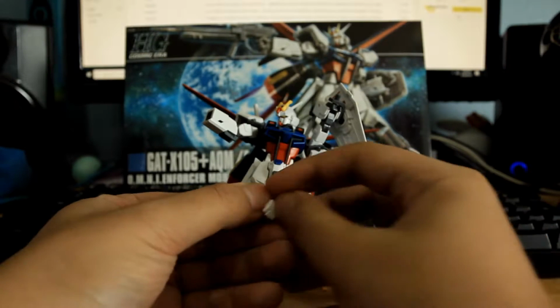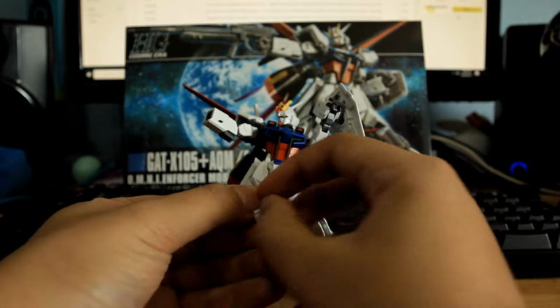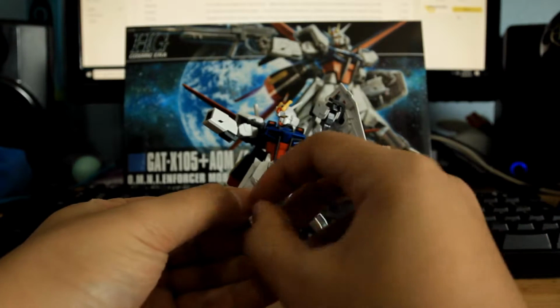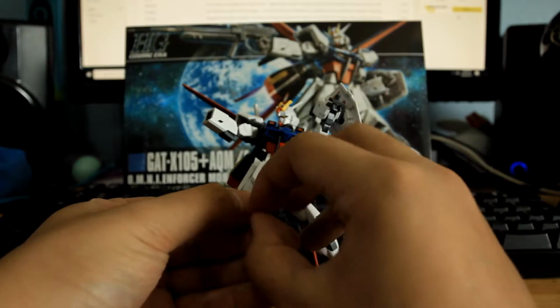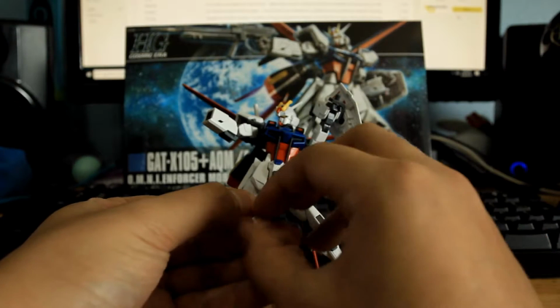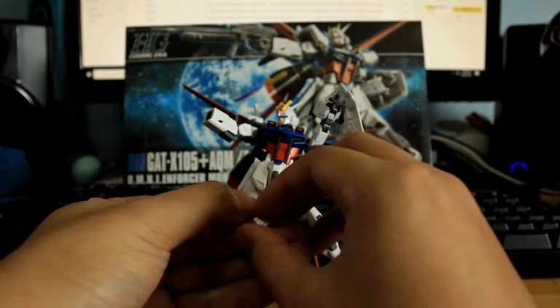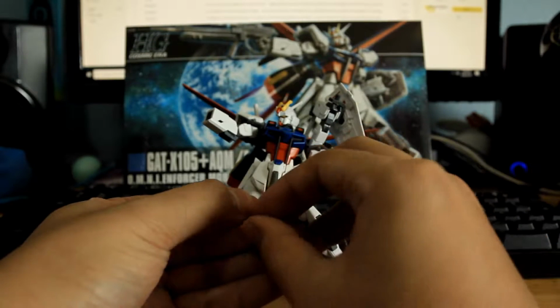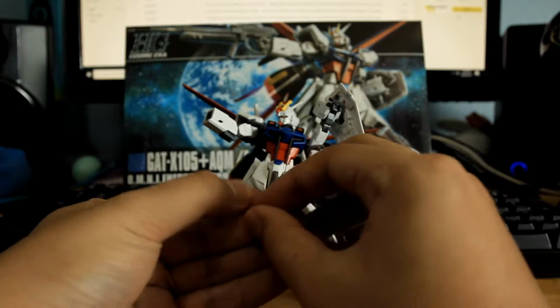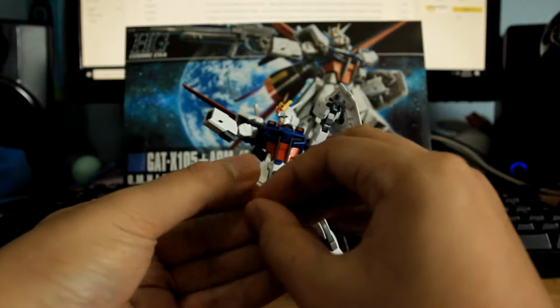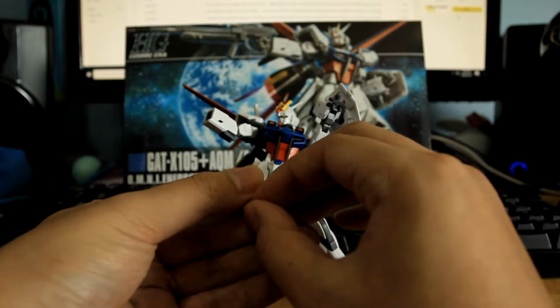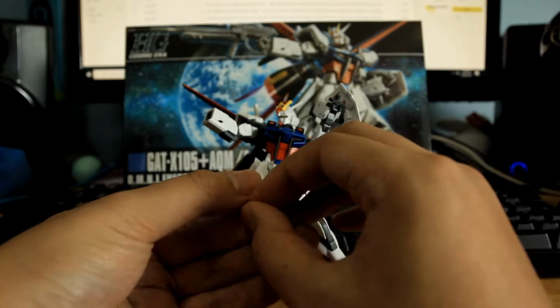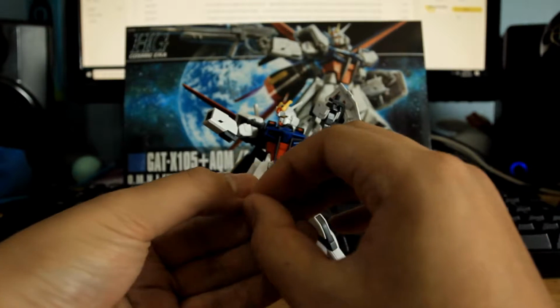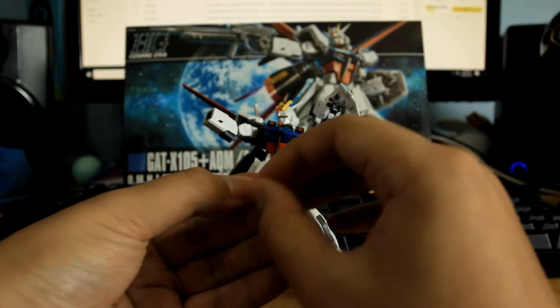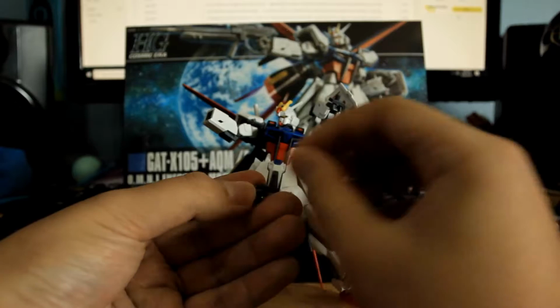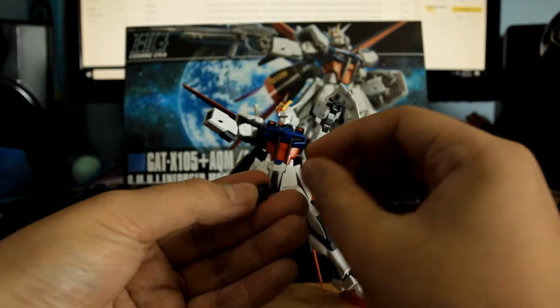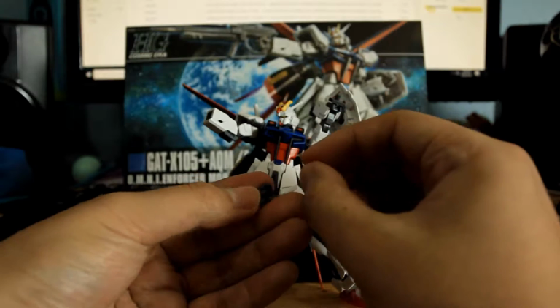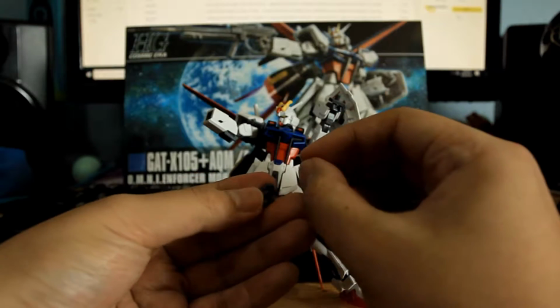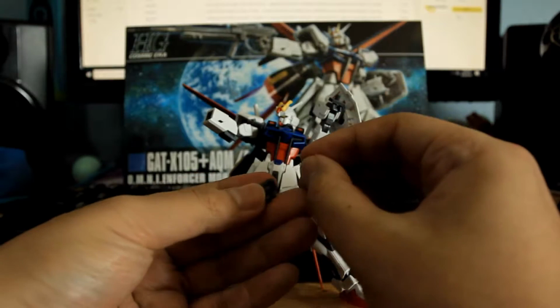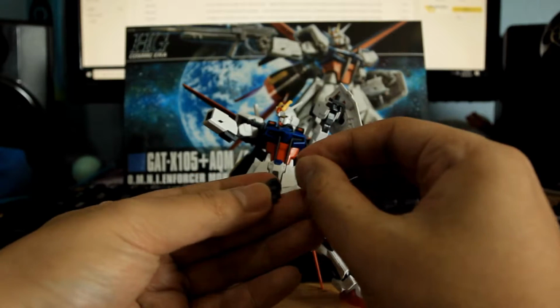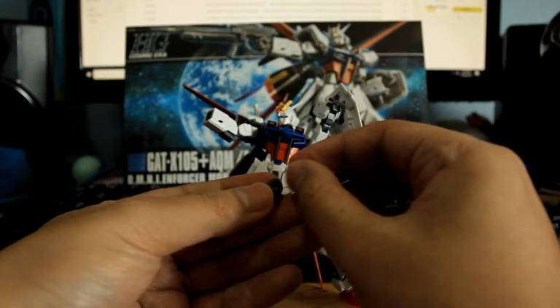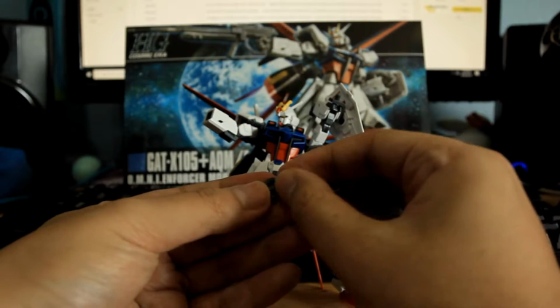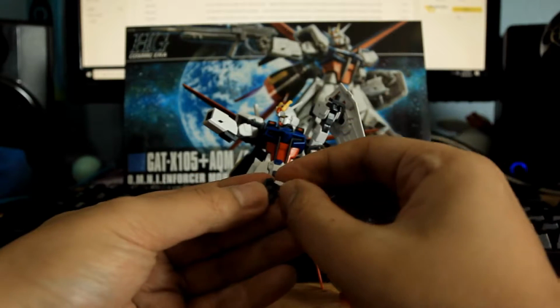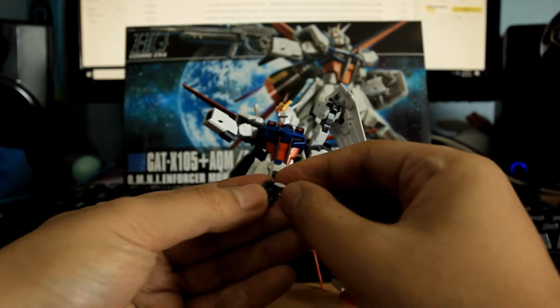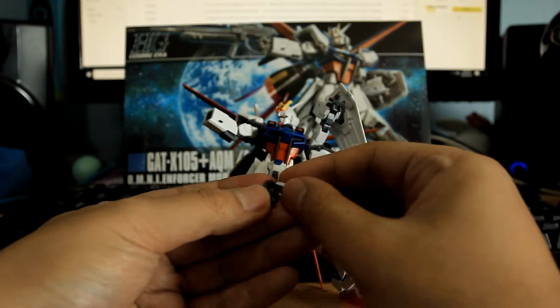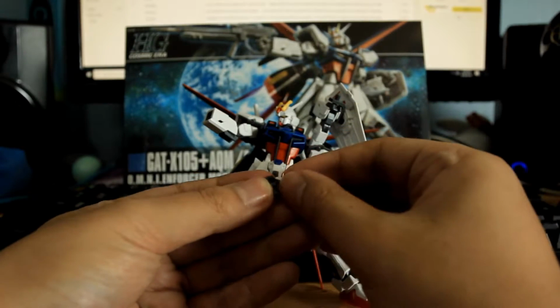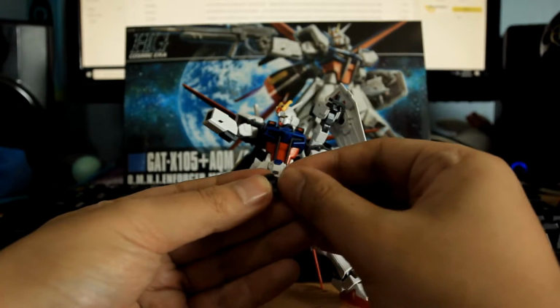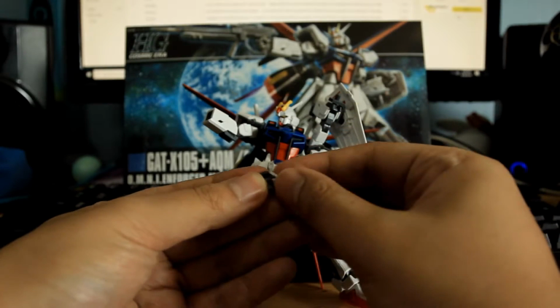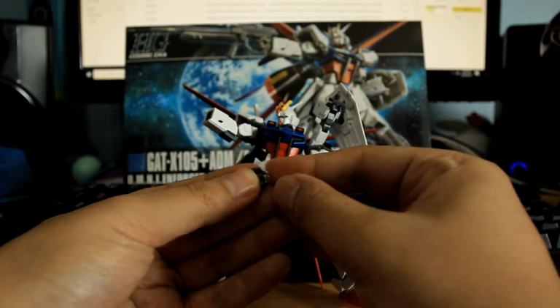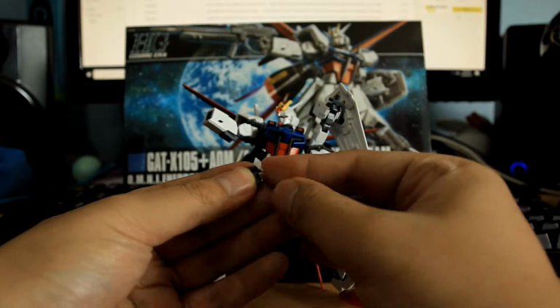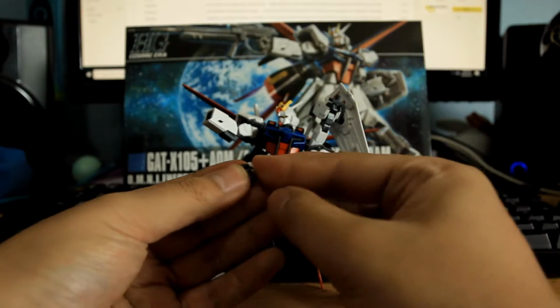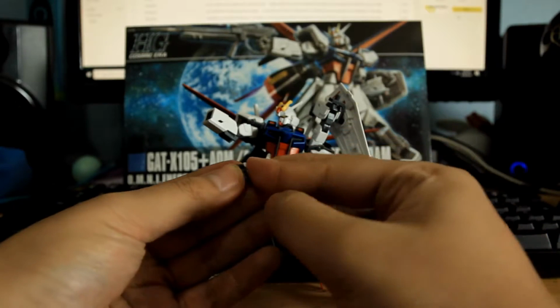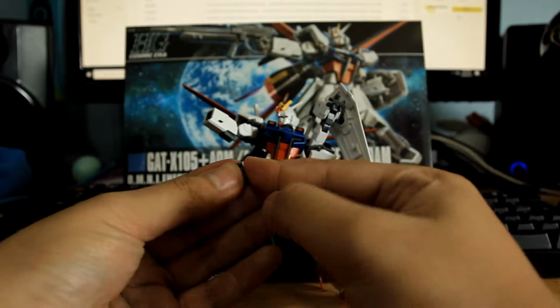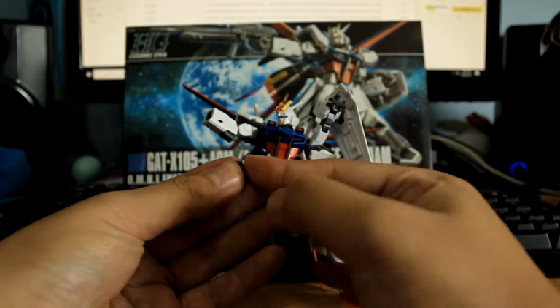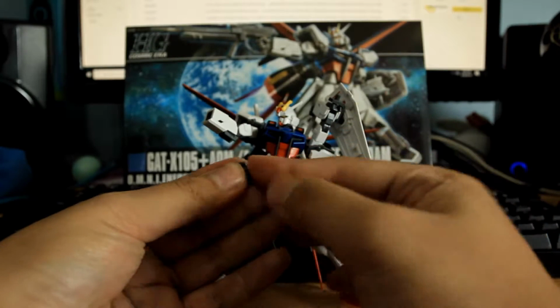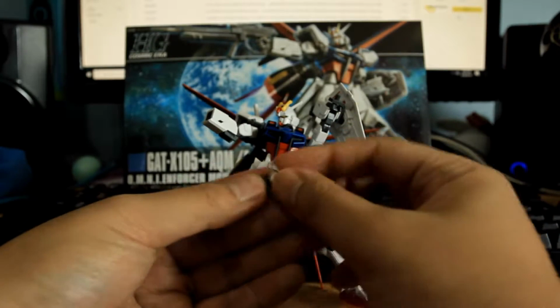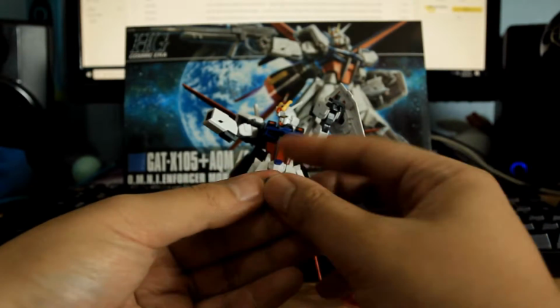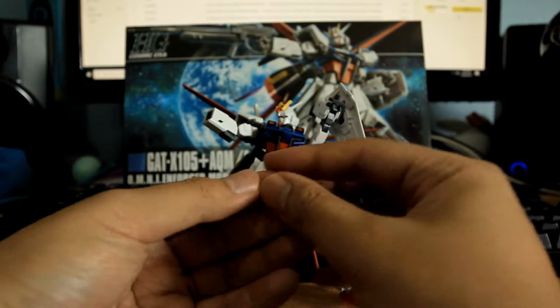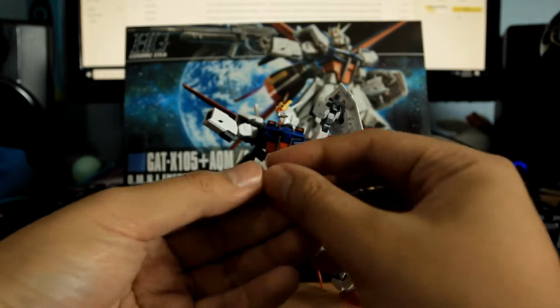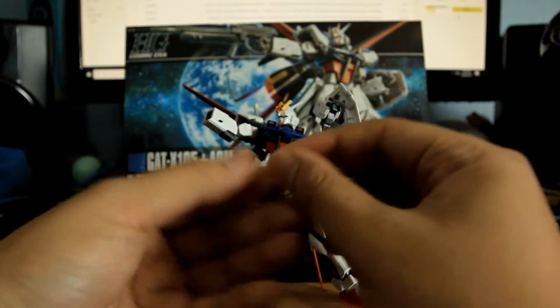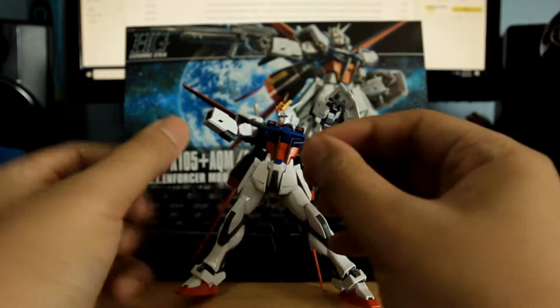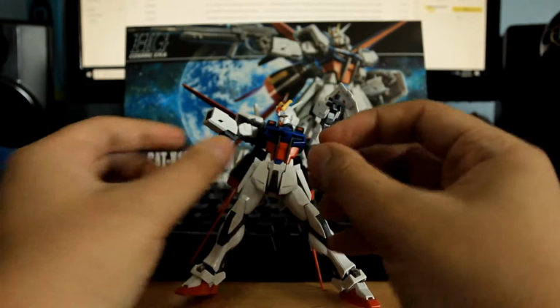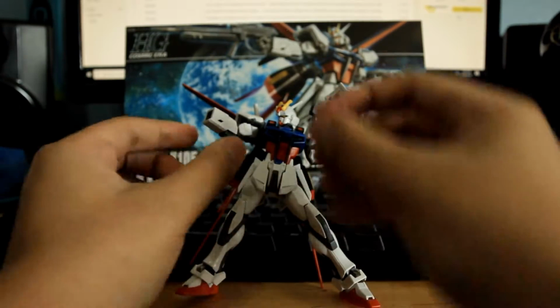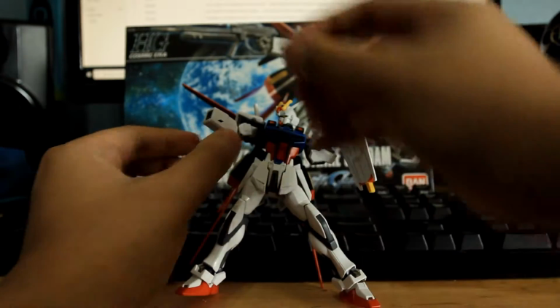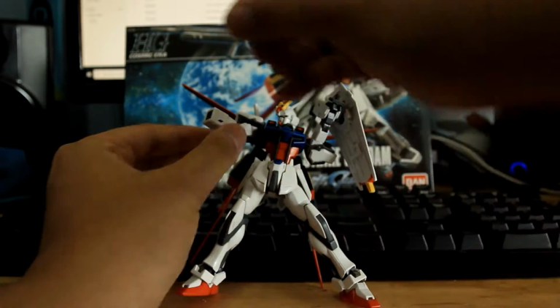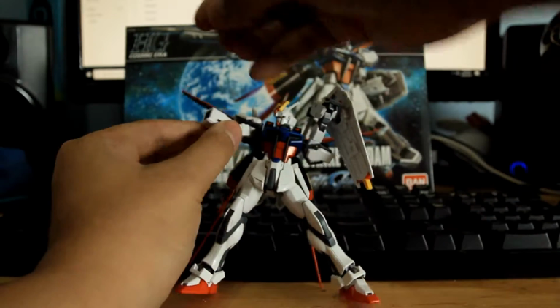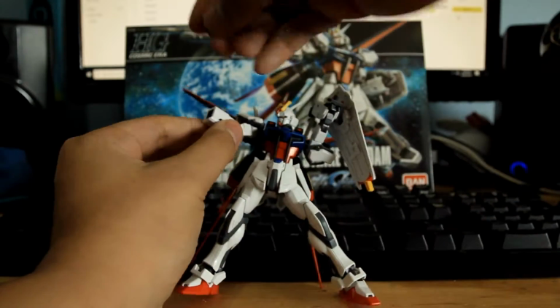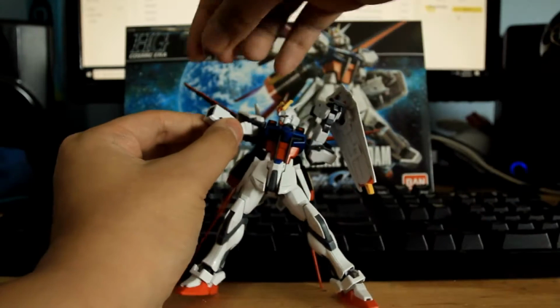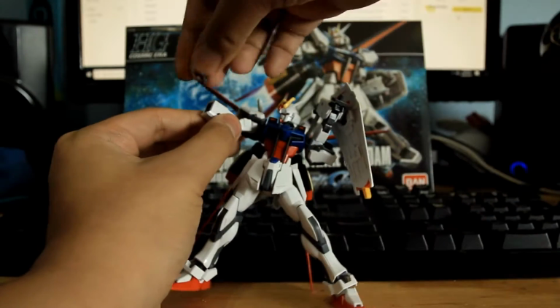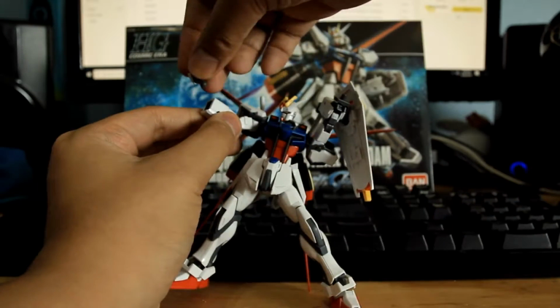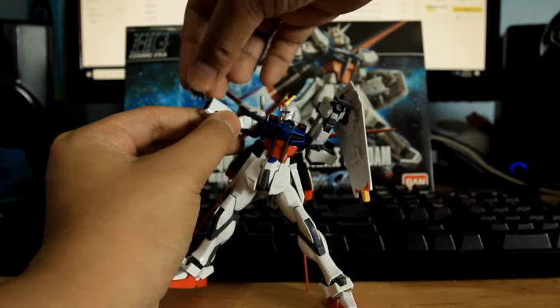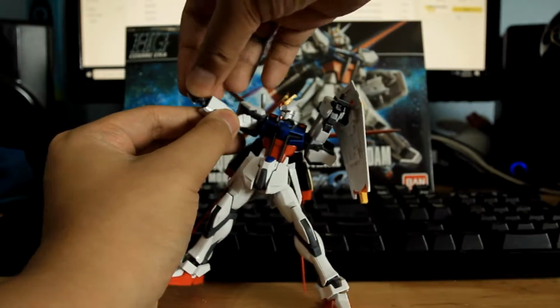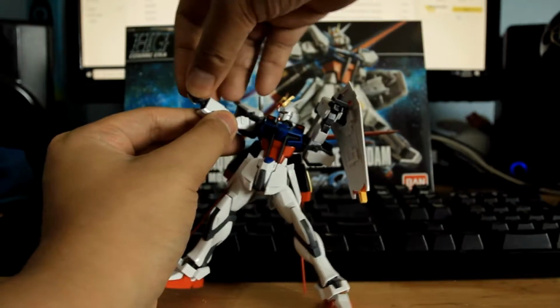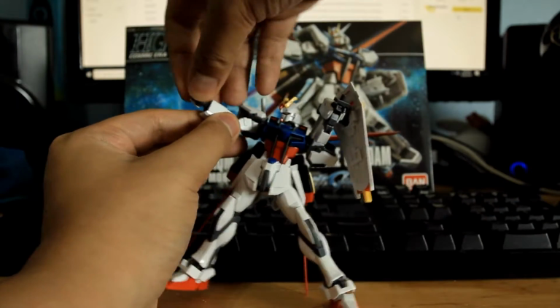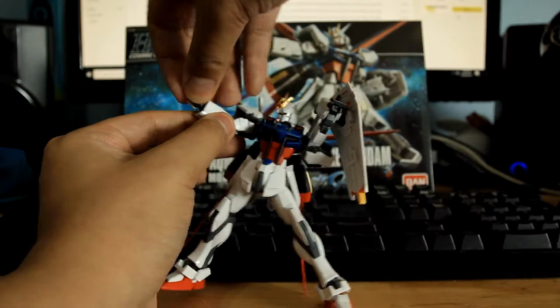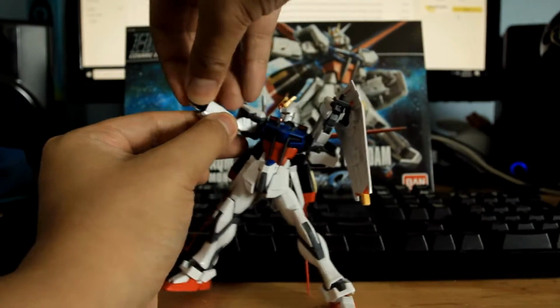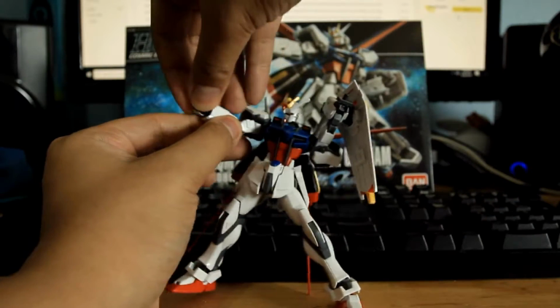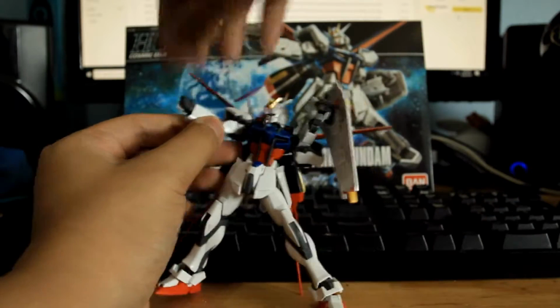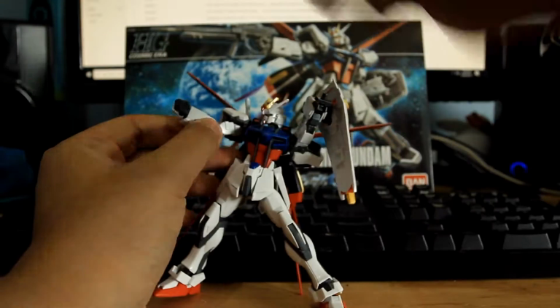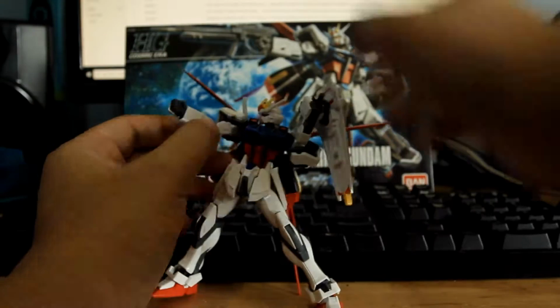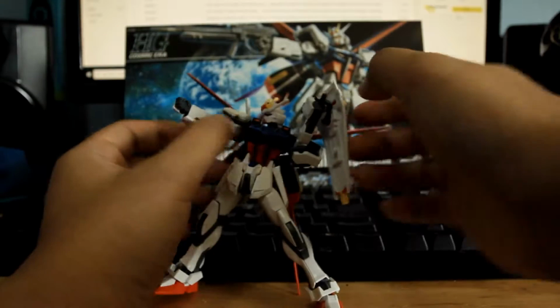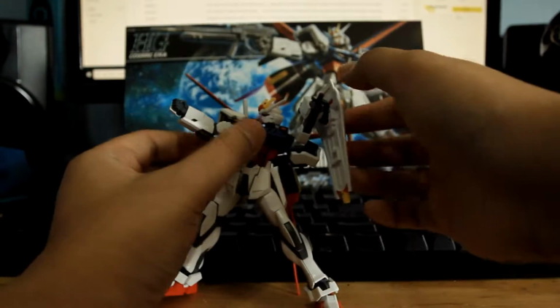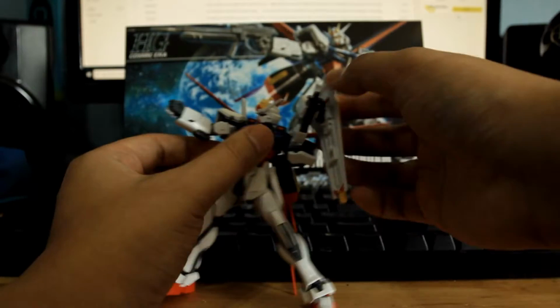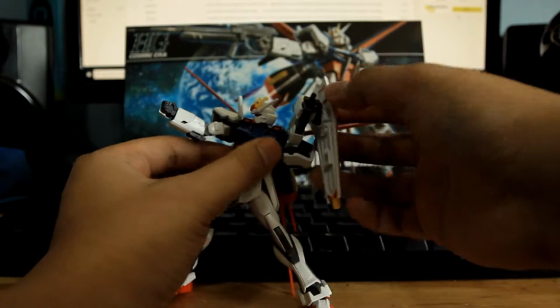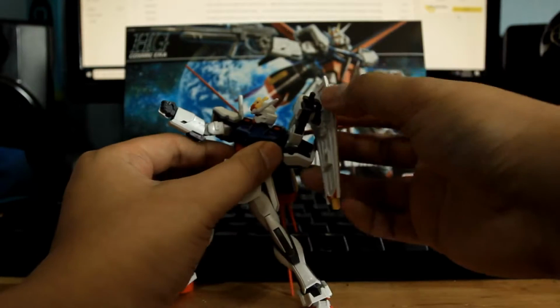And then put back the hand and that's what clips it in. To remove it, take off the white part and then remove the beam rifle. And that's it.